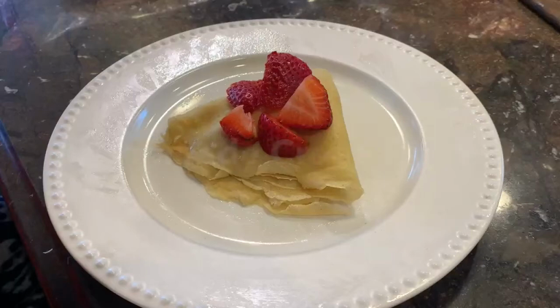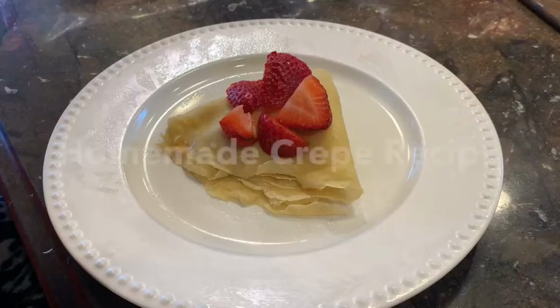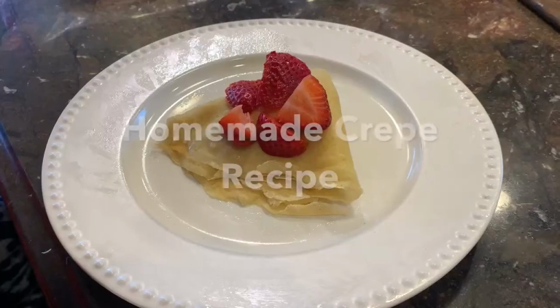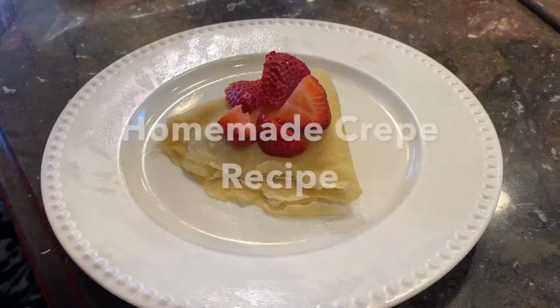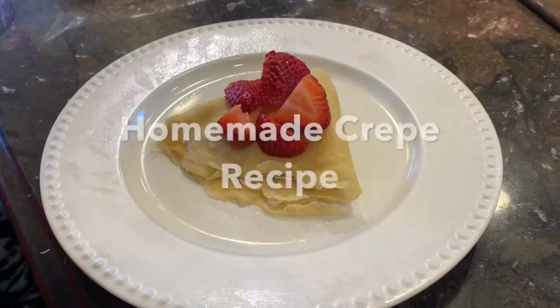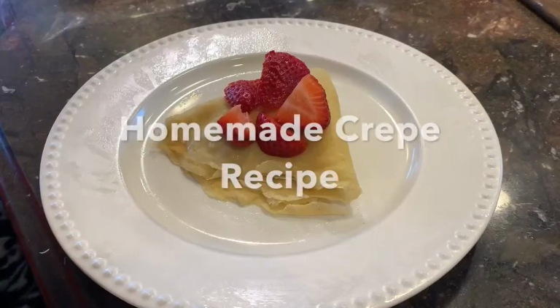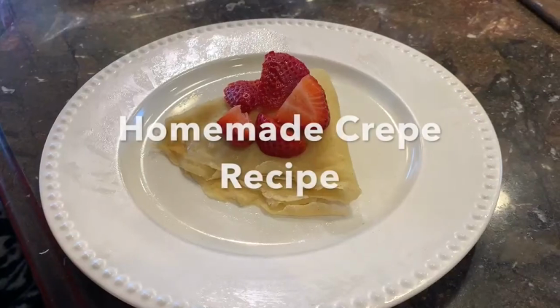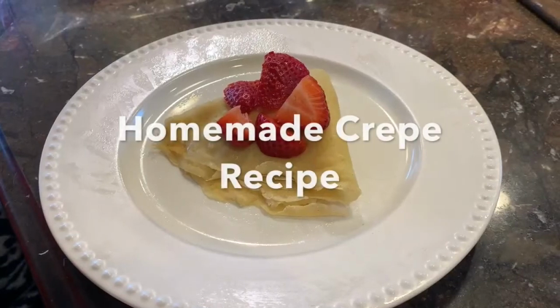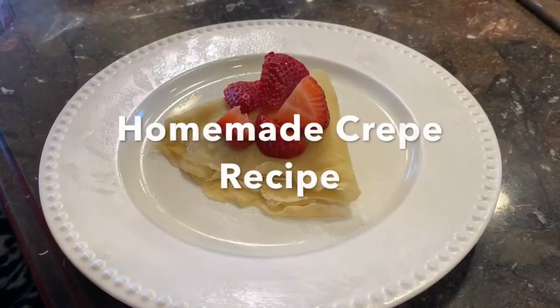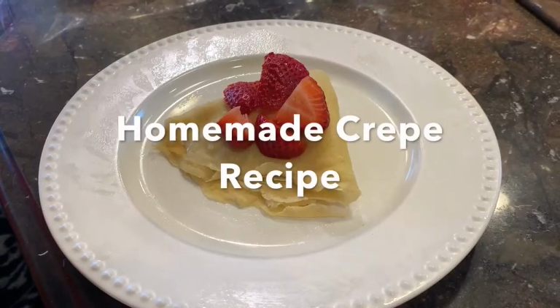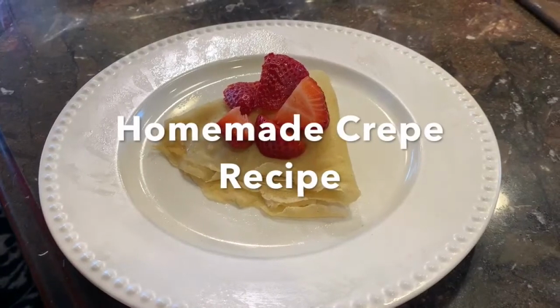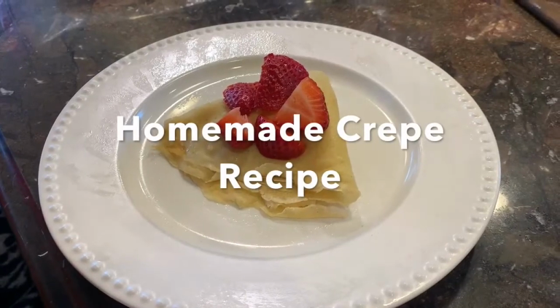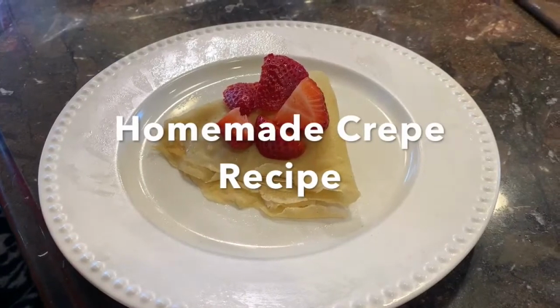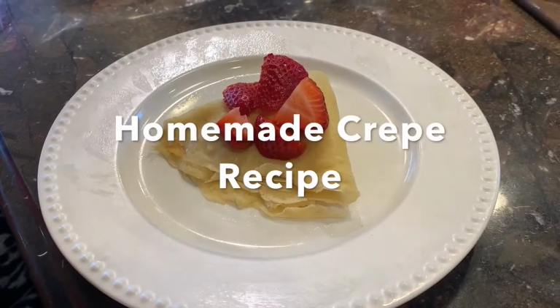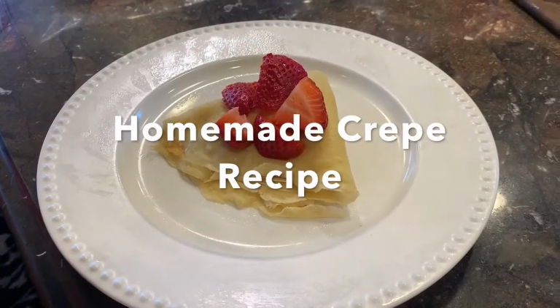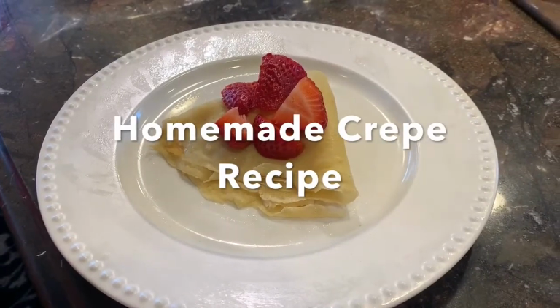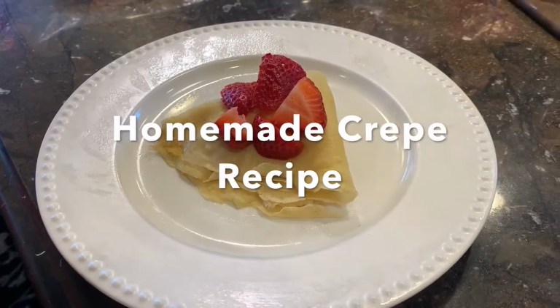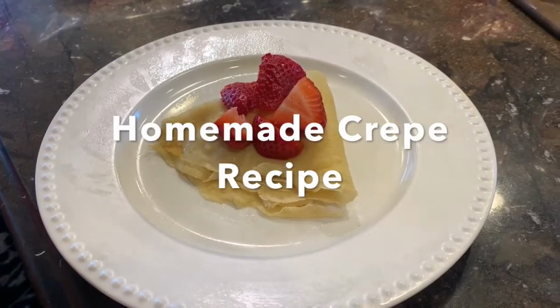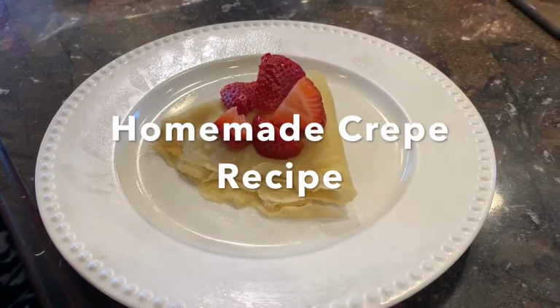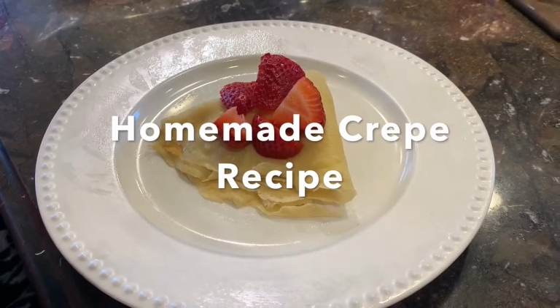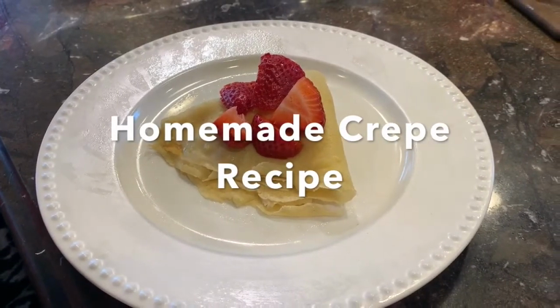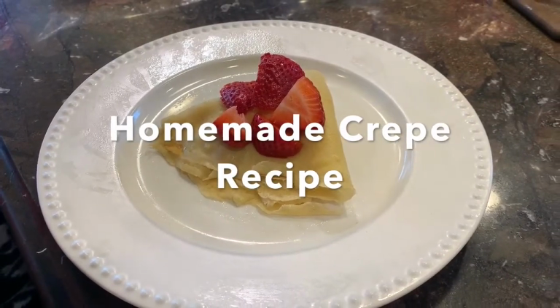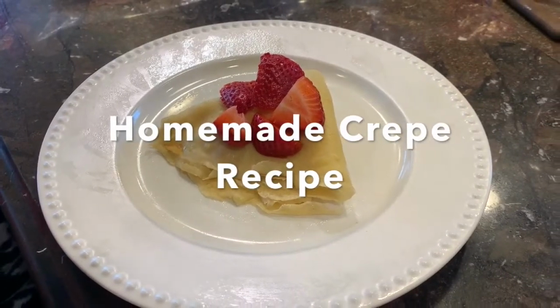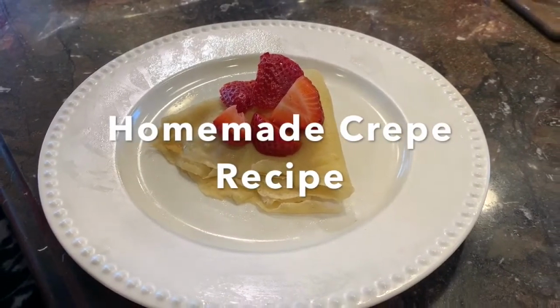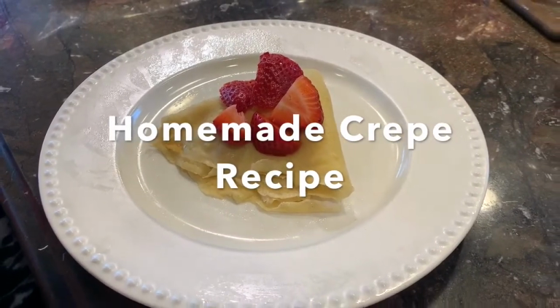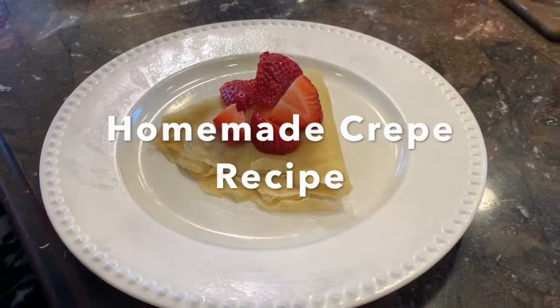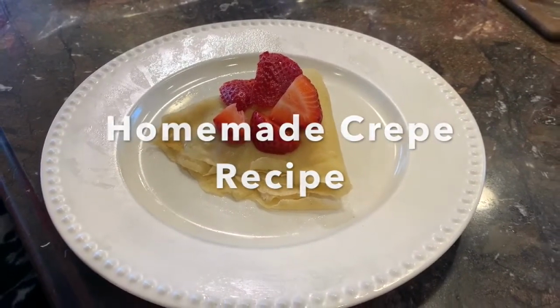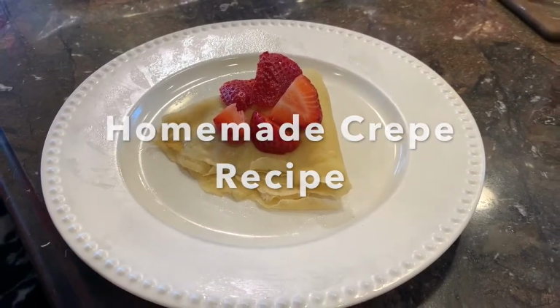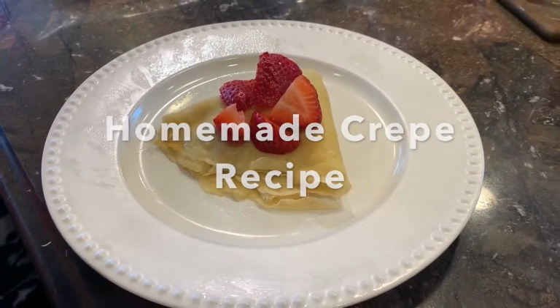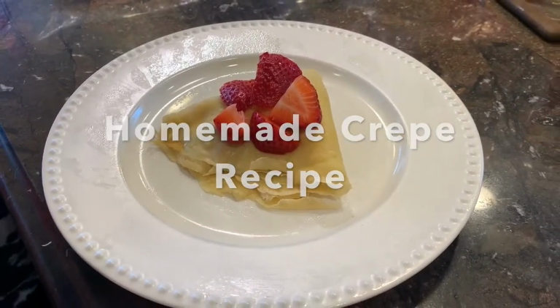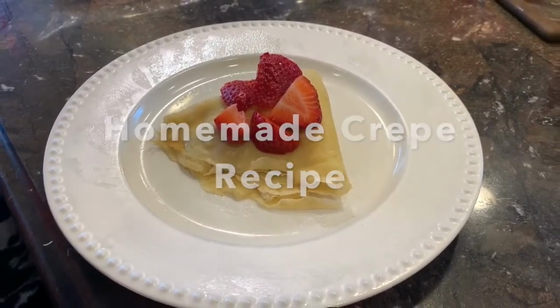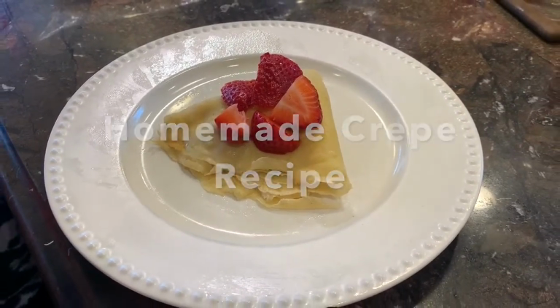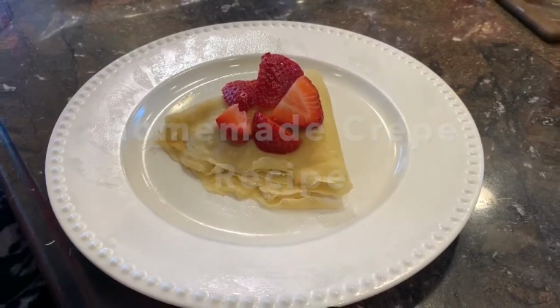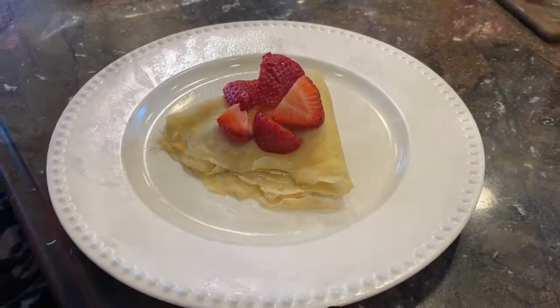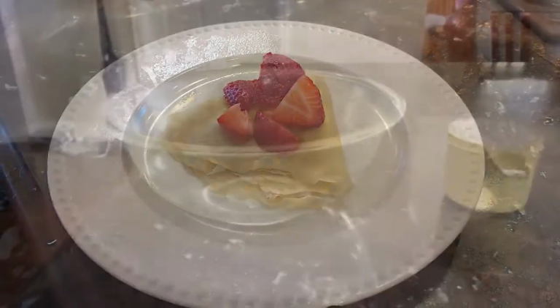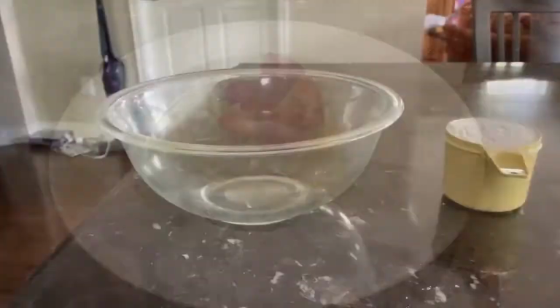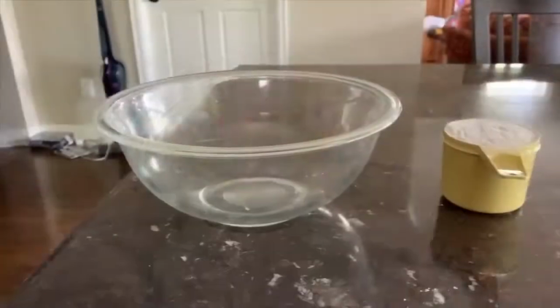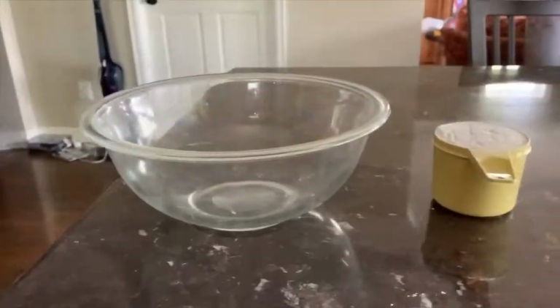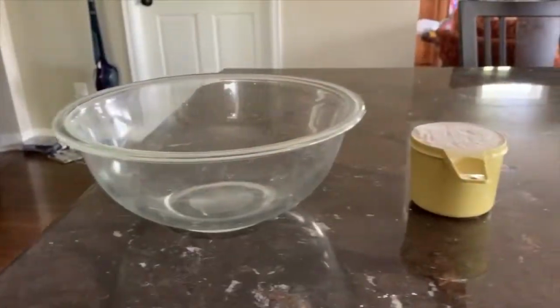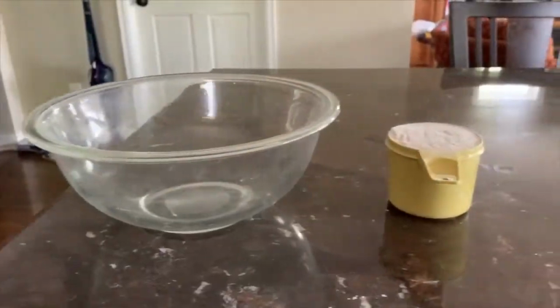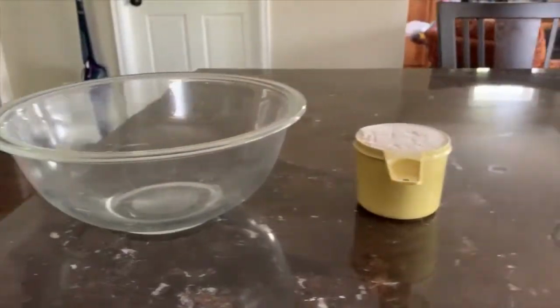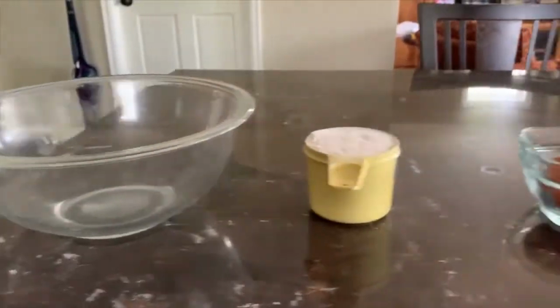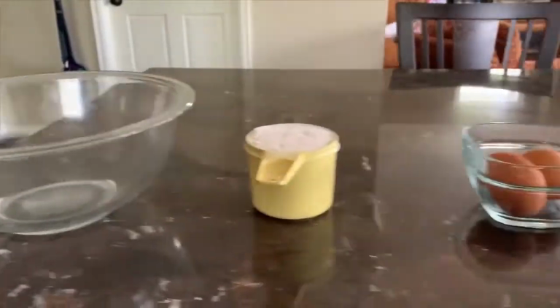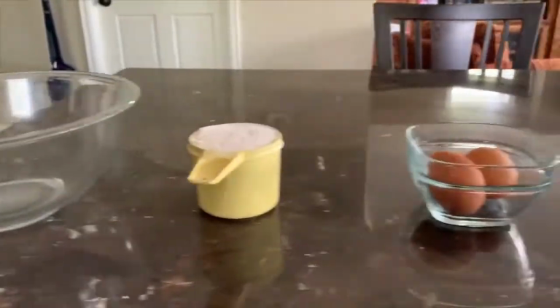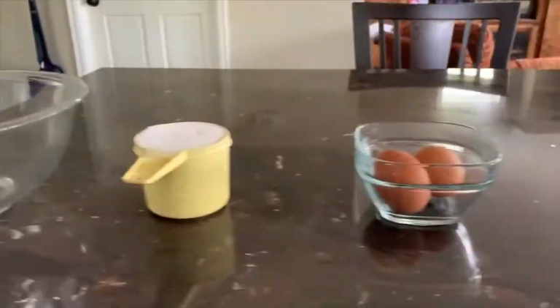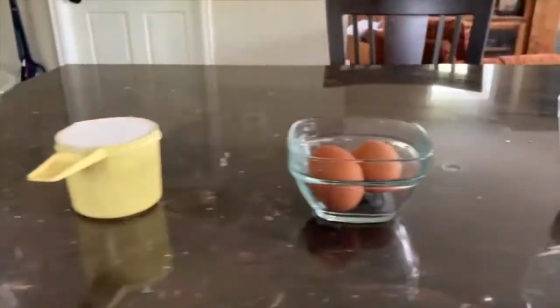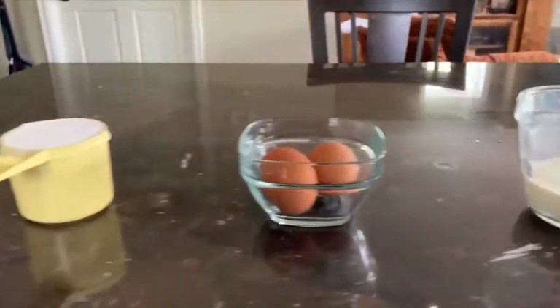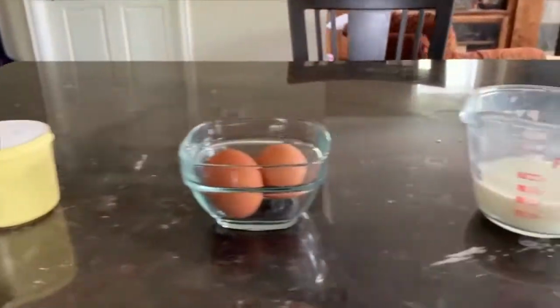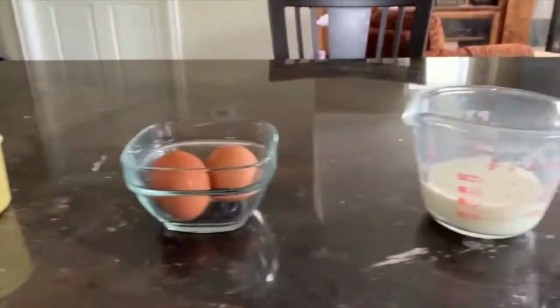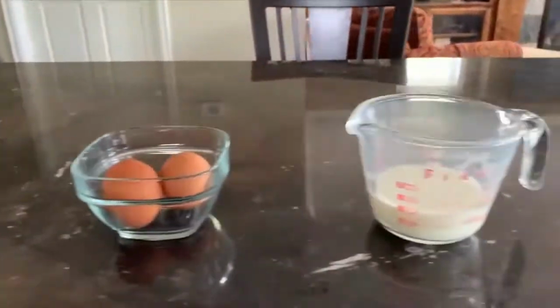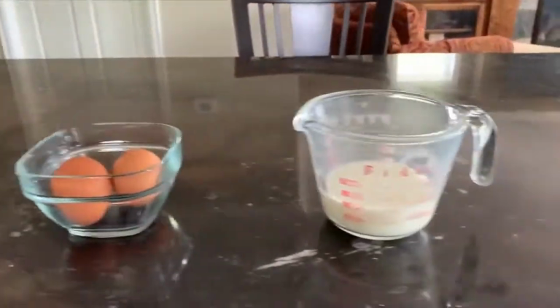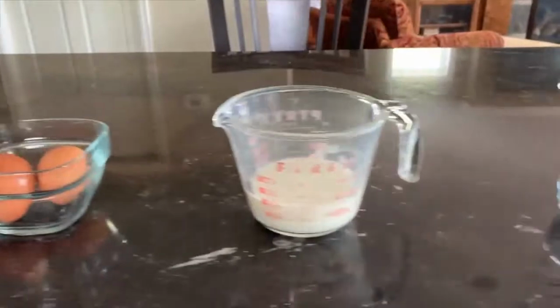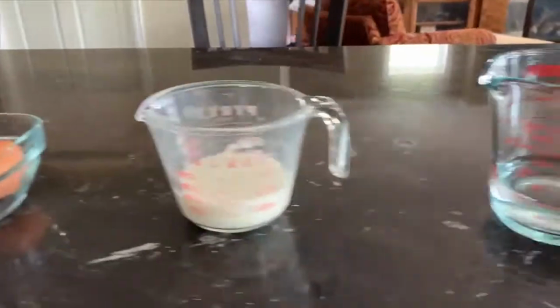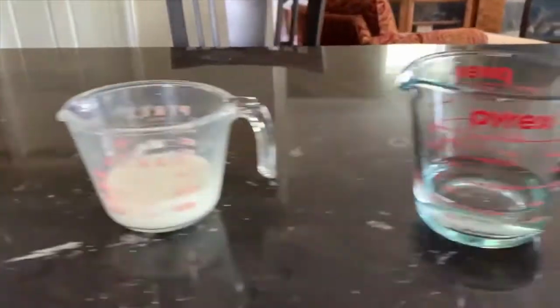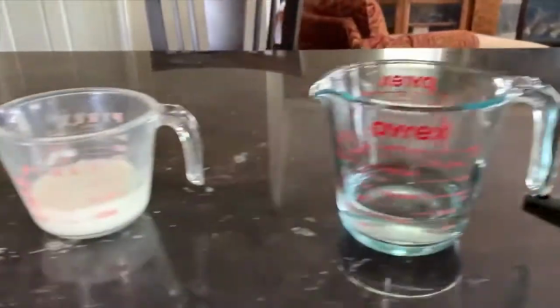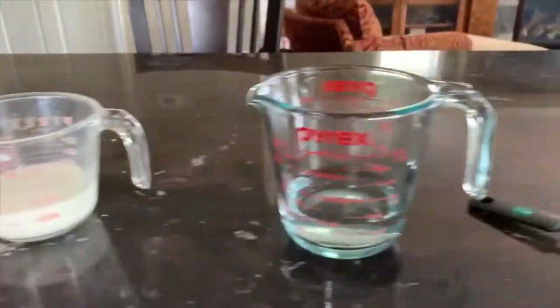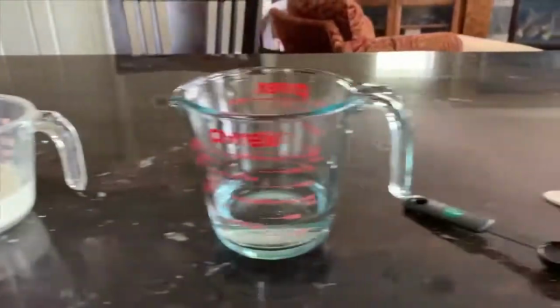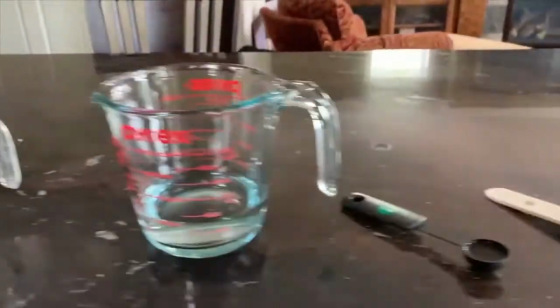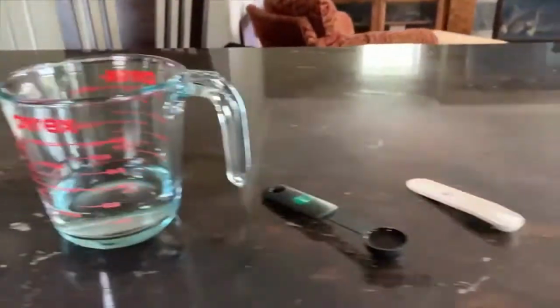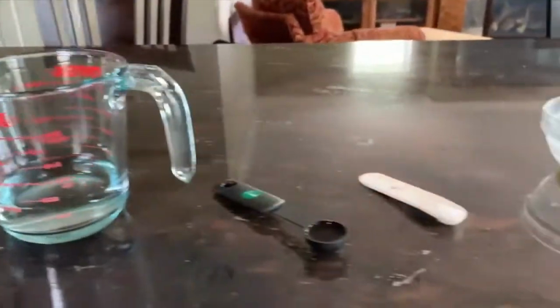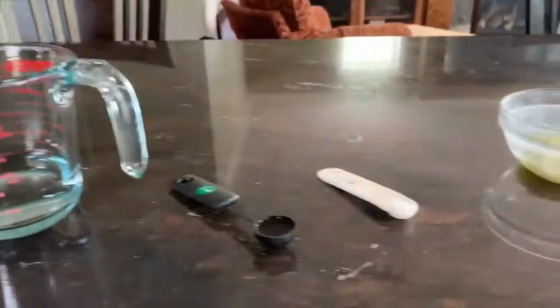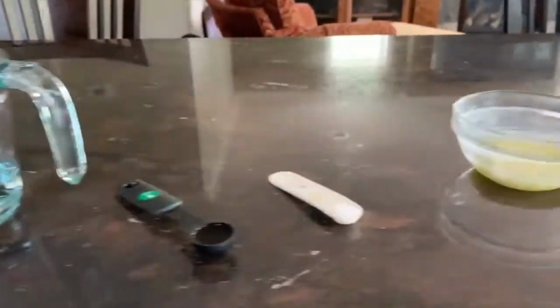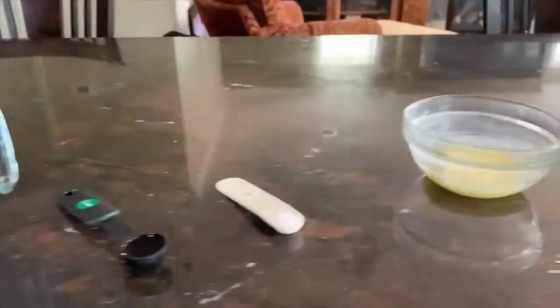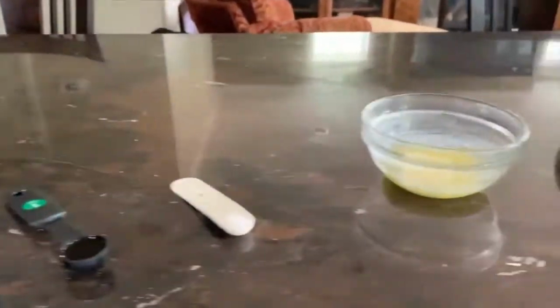This video will show you how to make a crepe recipe. You'll first want to gather all your ingredients.